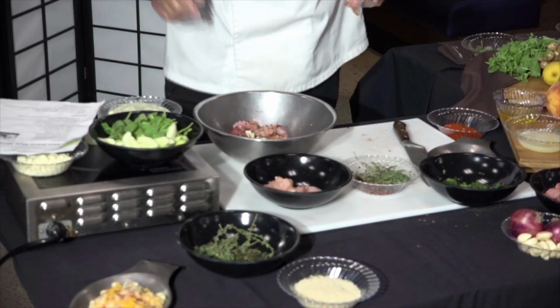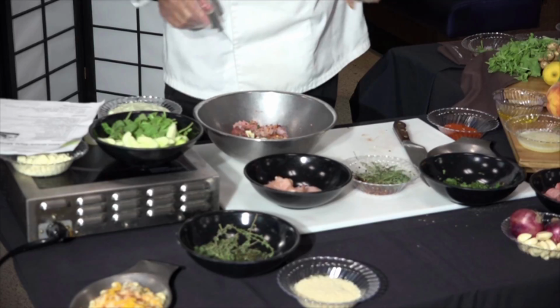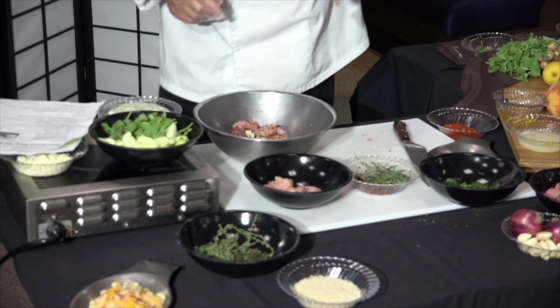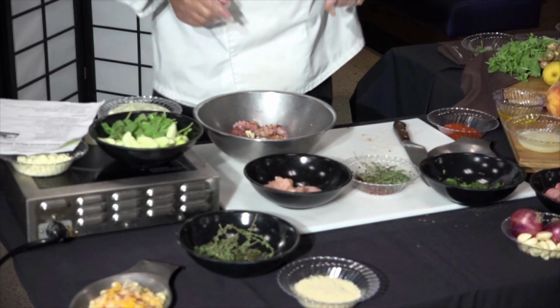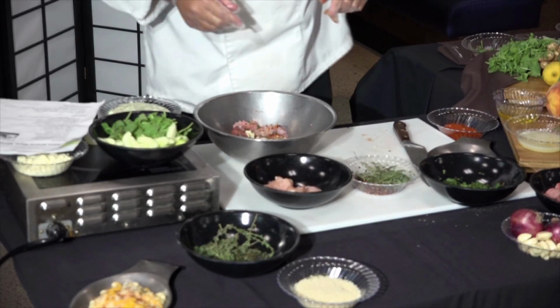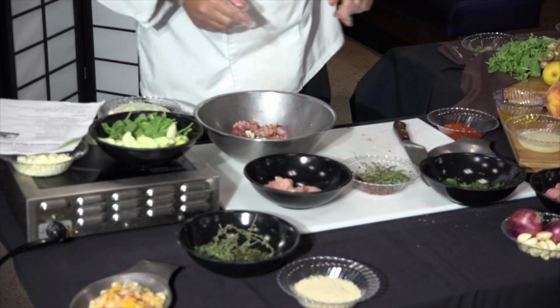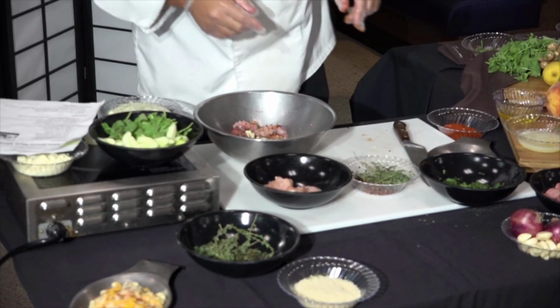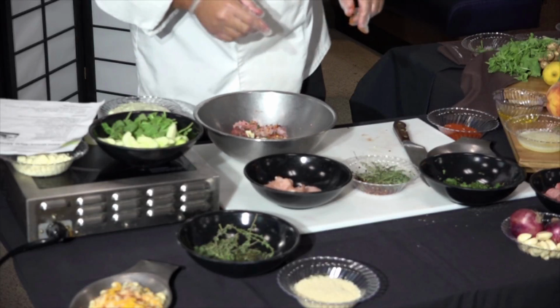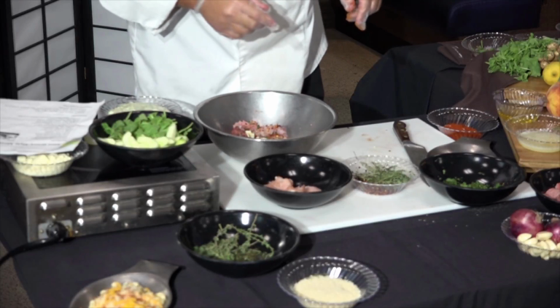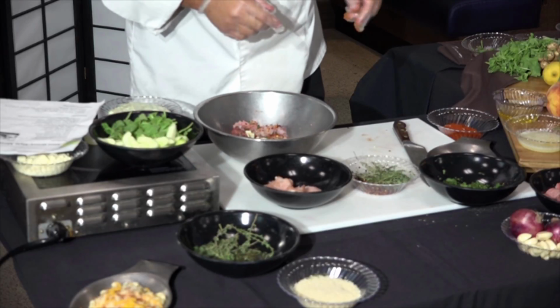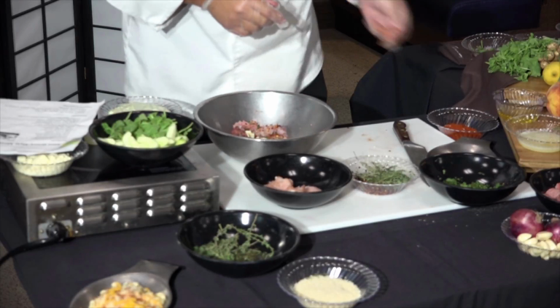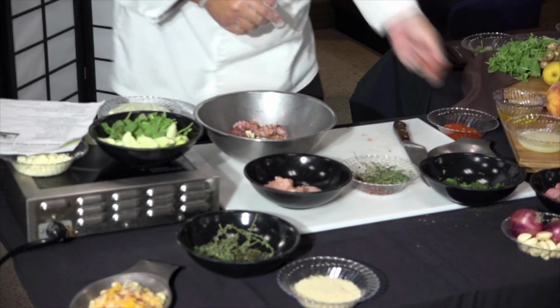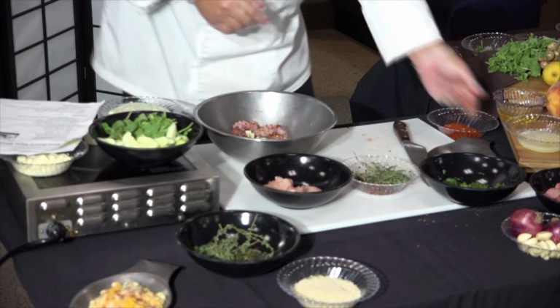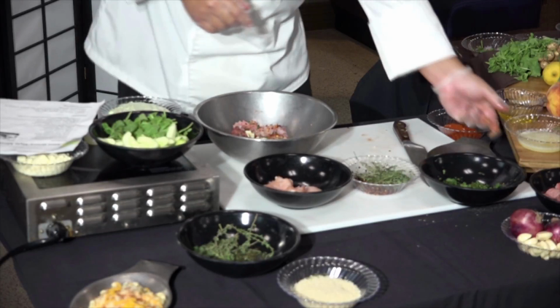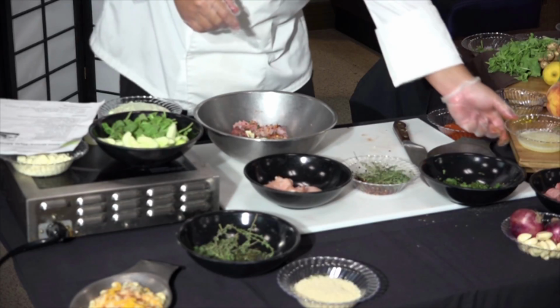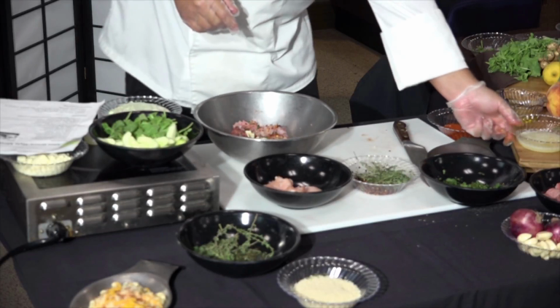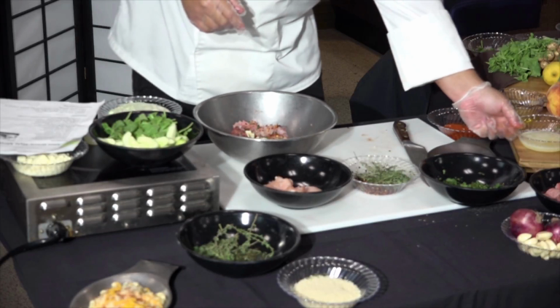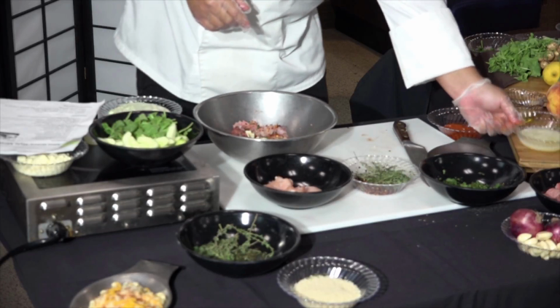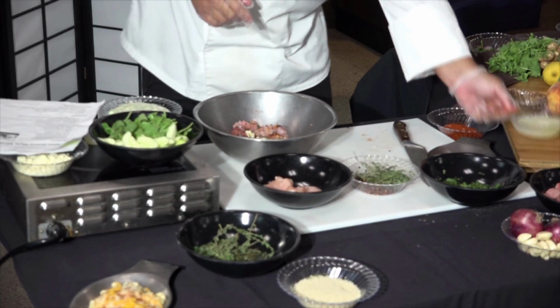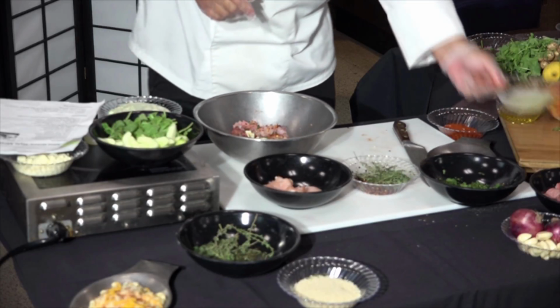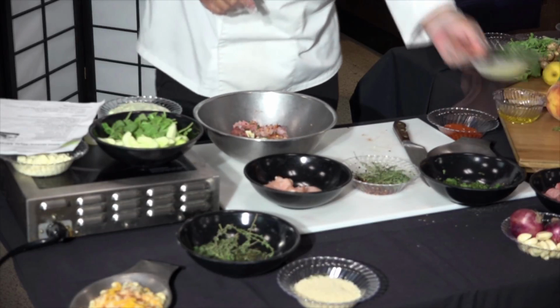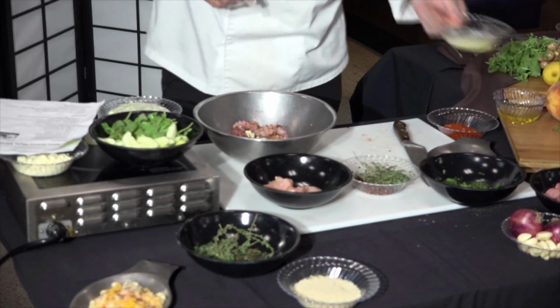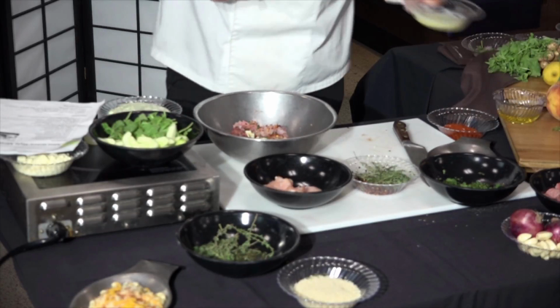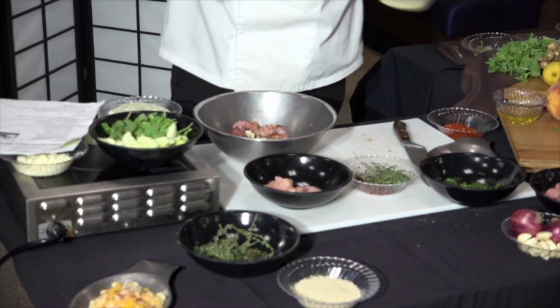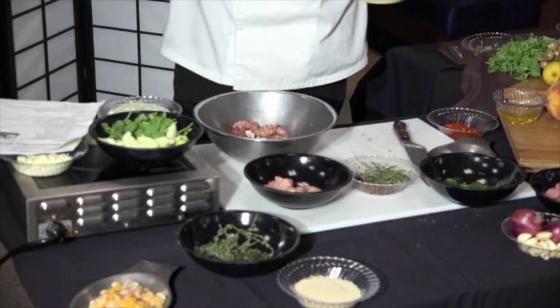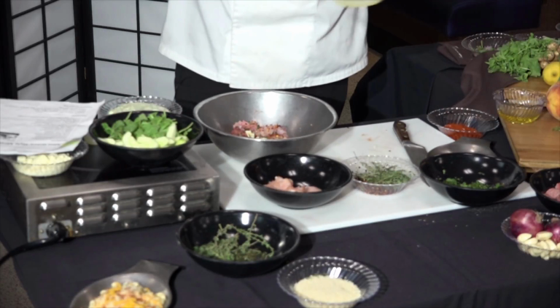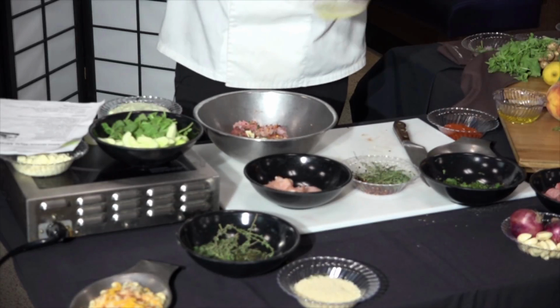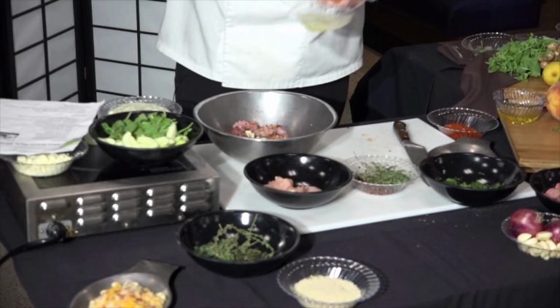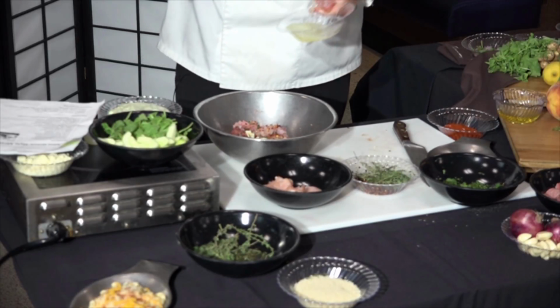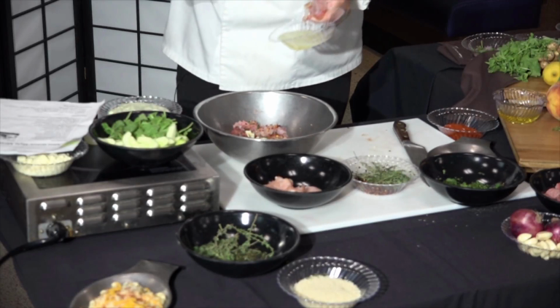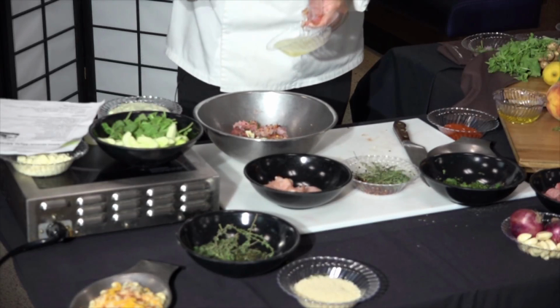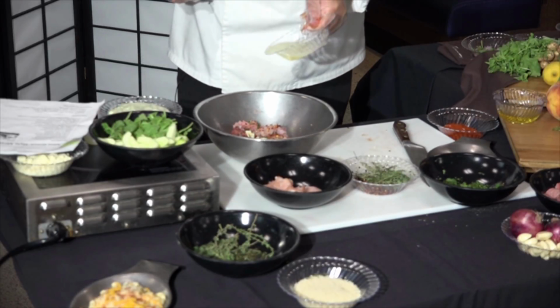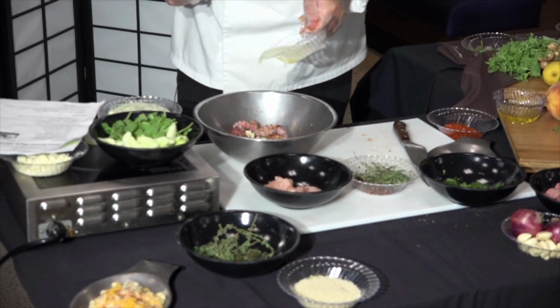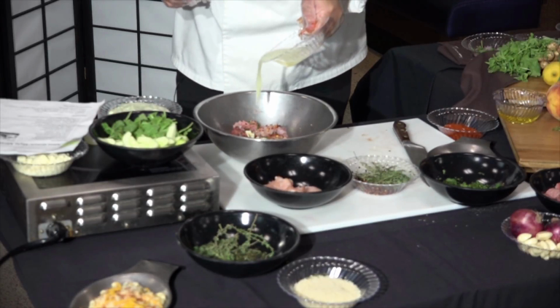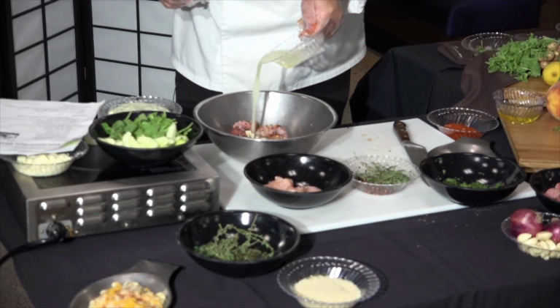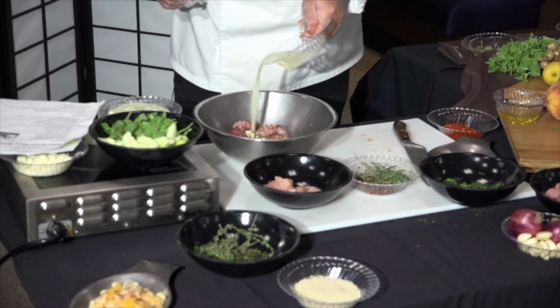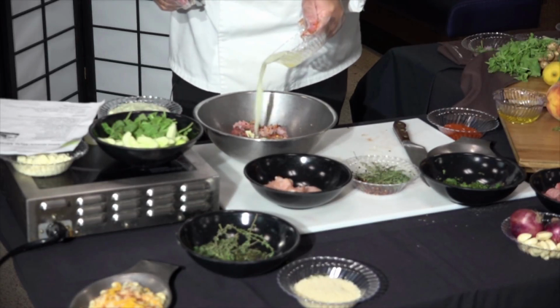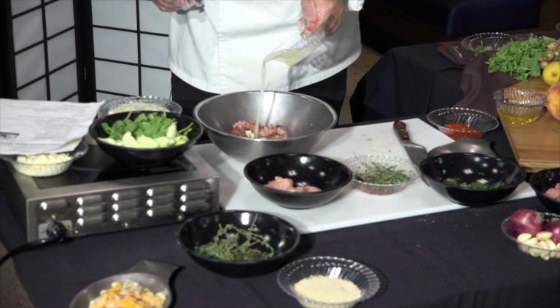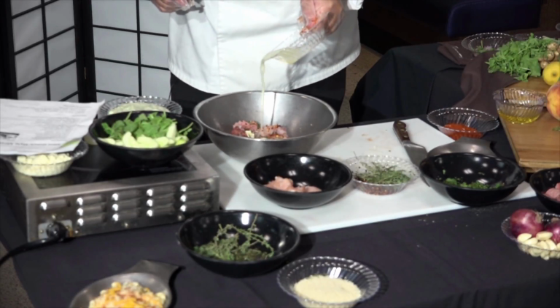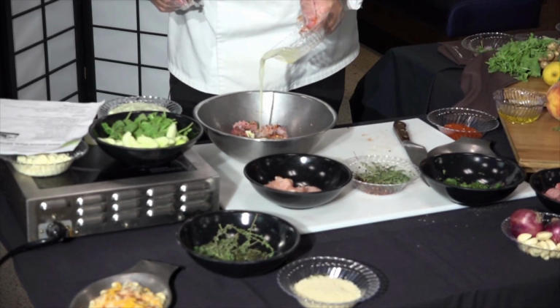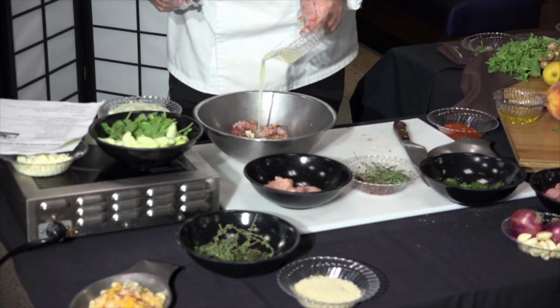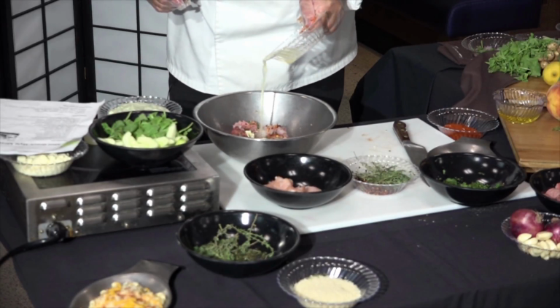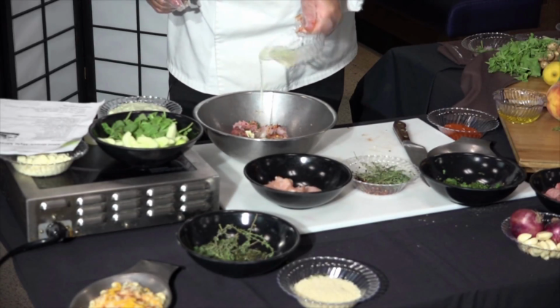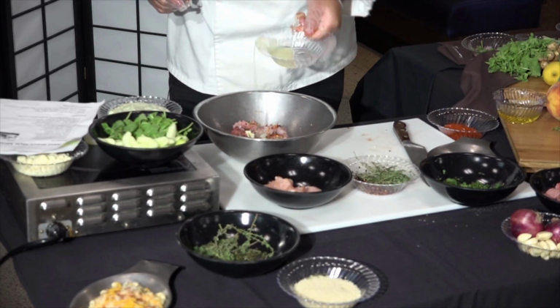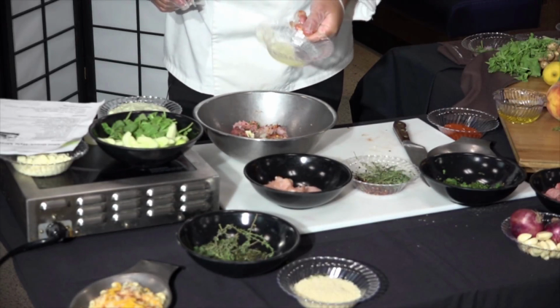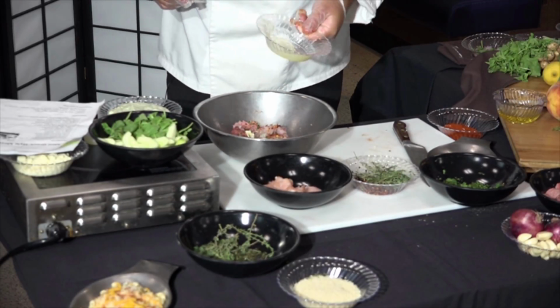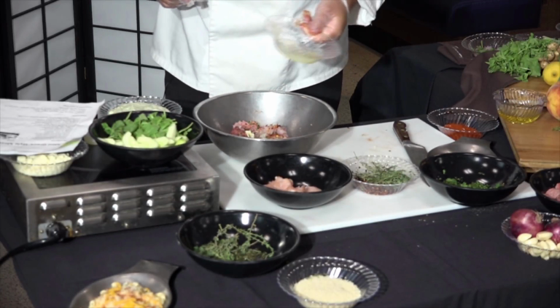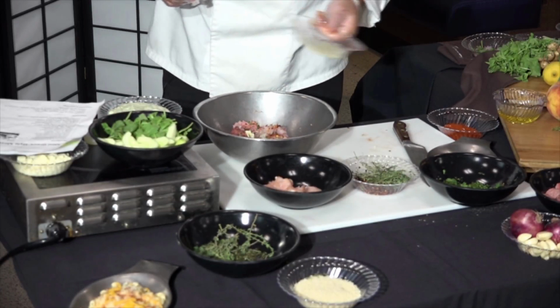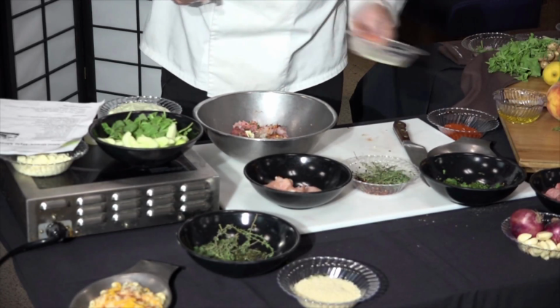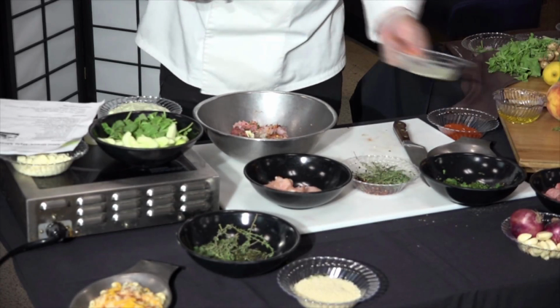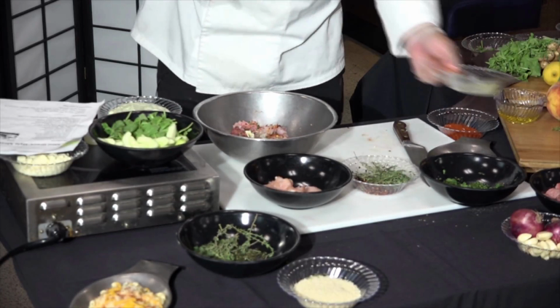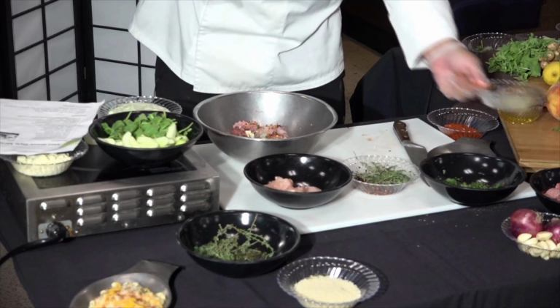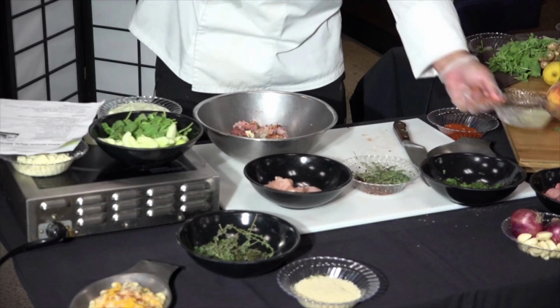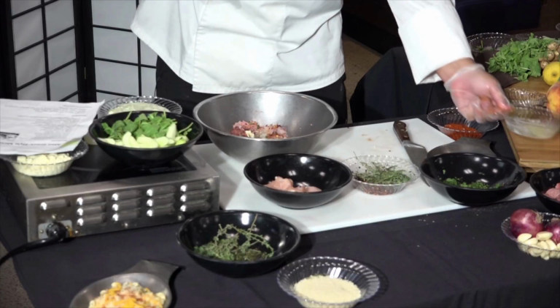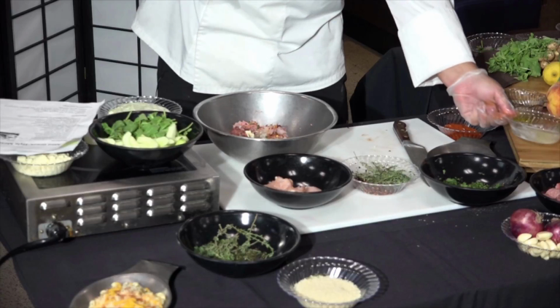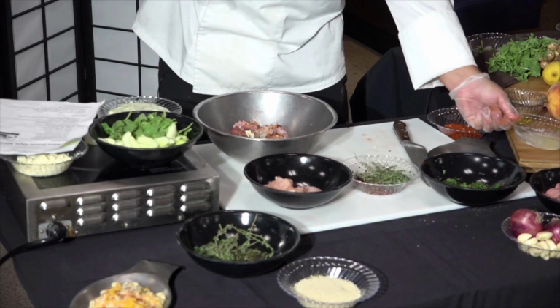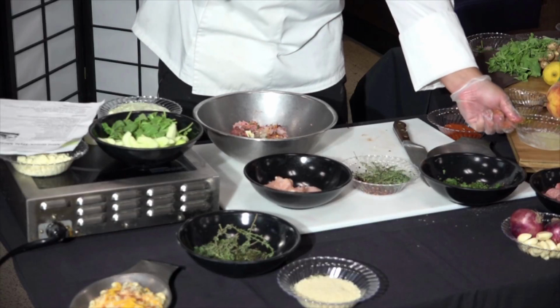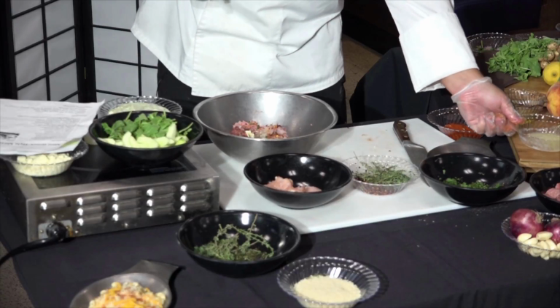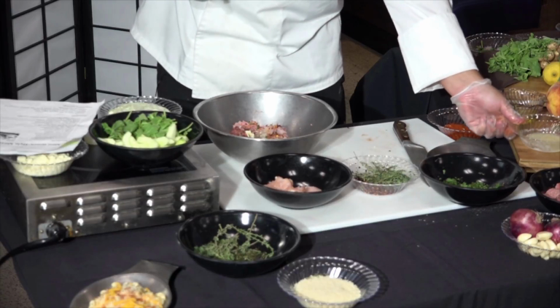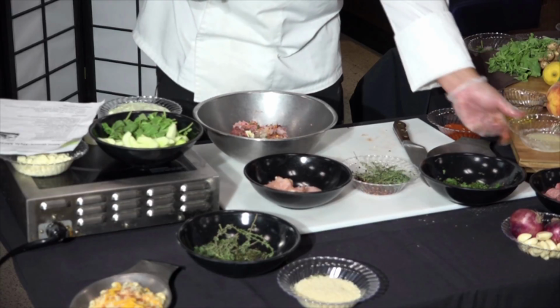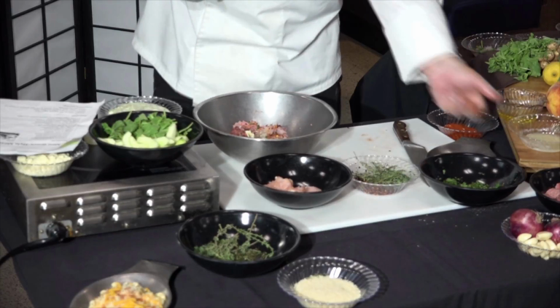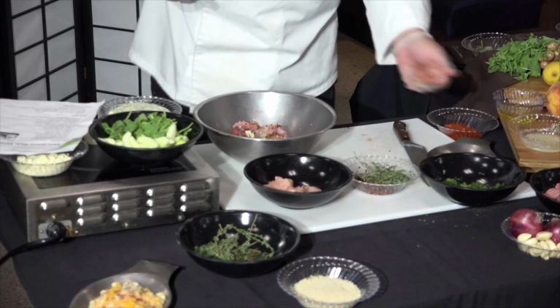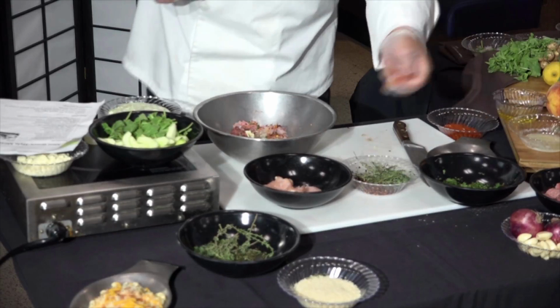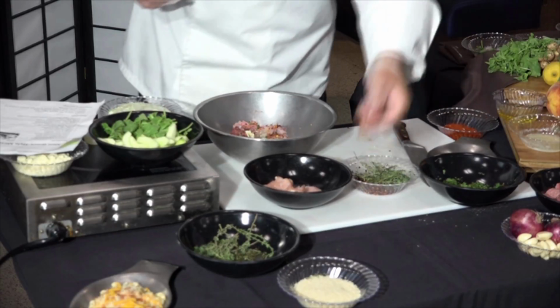We have a little bit of egg white, and we have an unseasoned bread crumb.